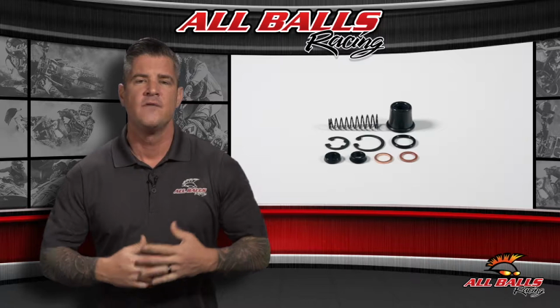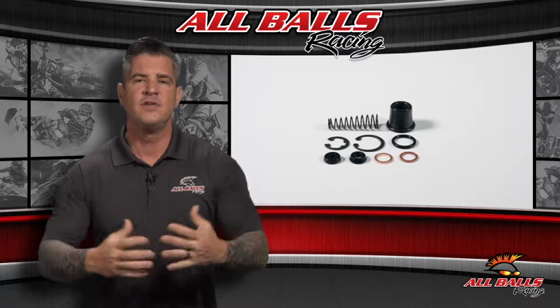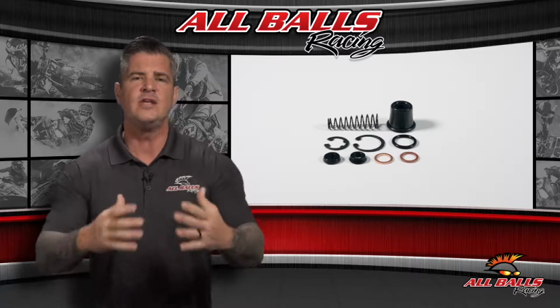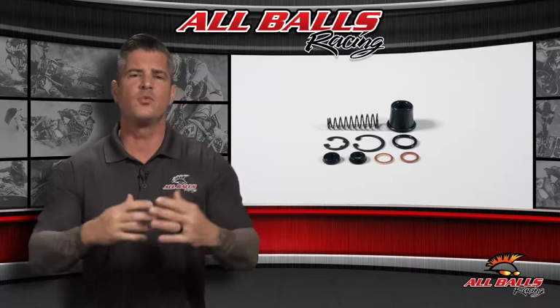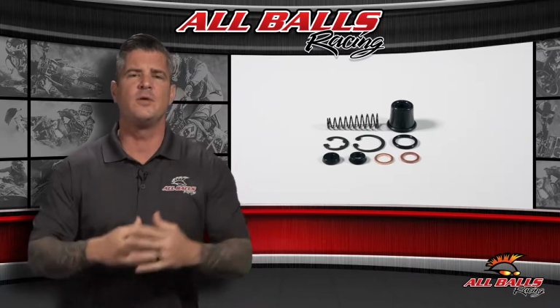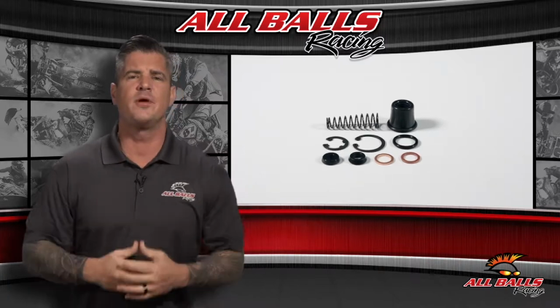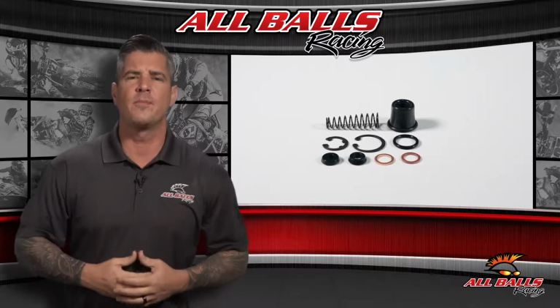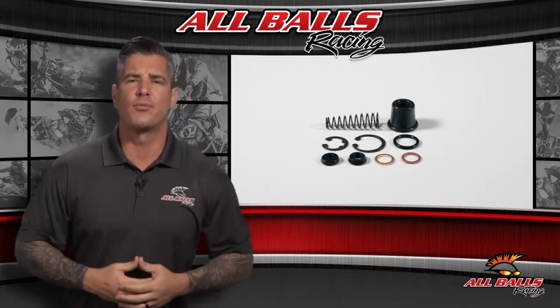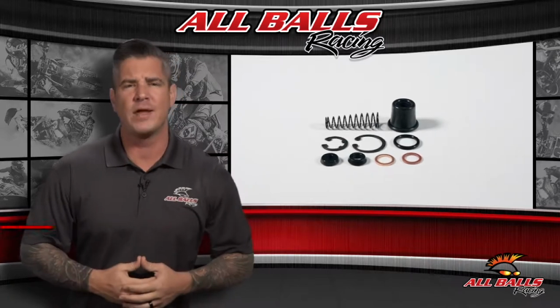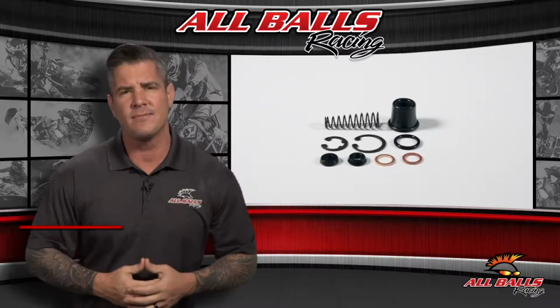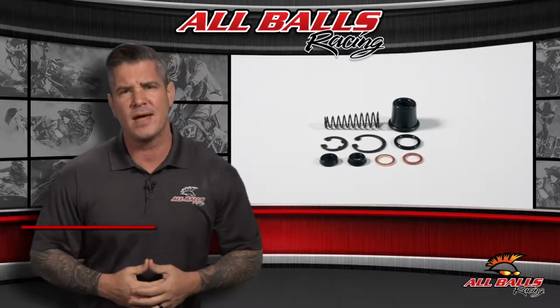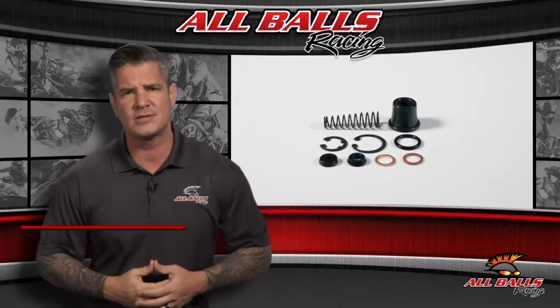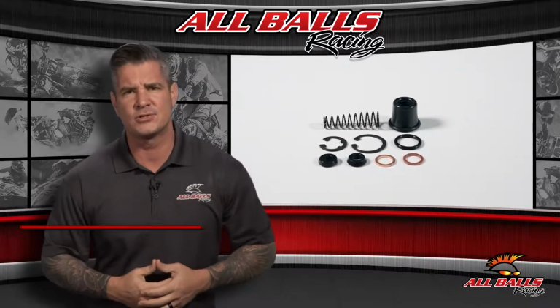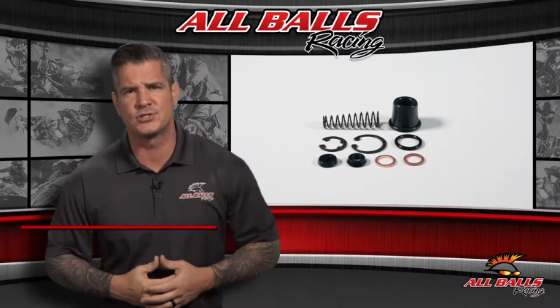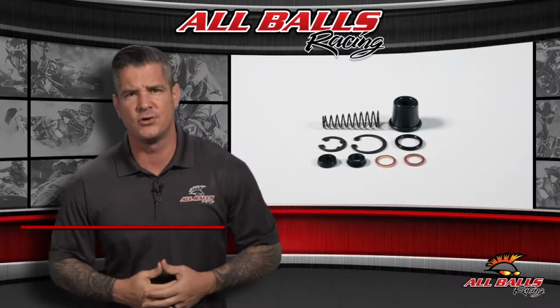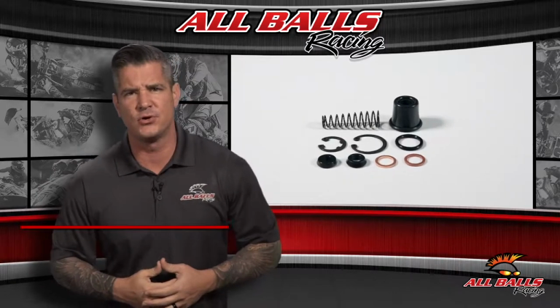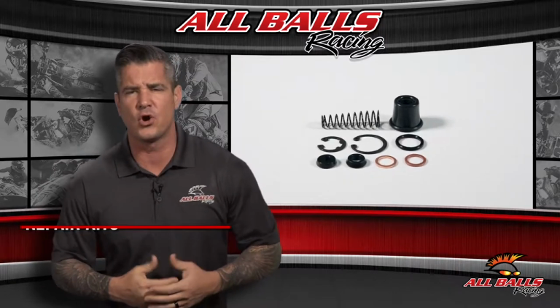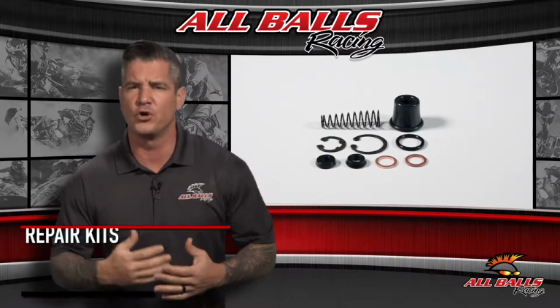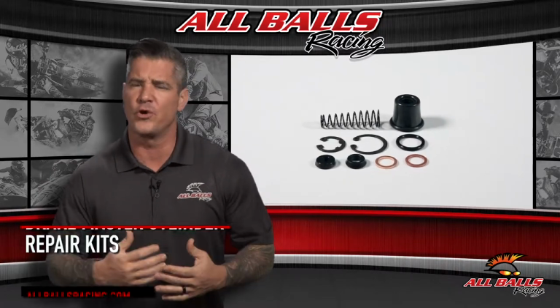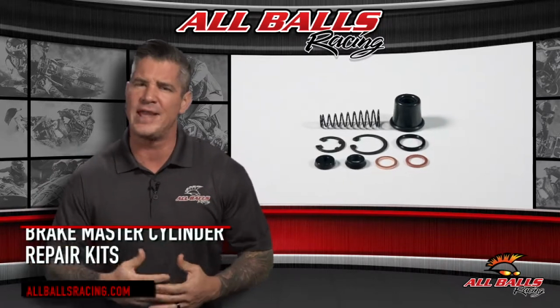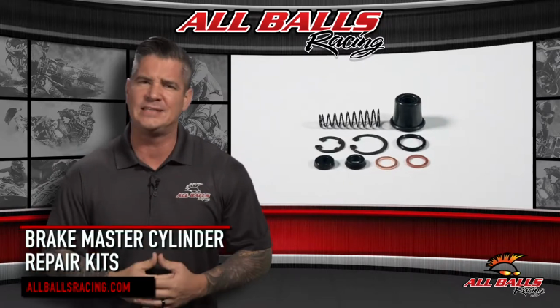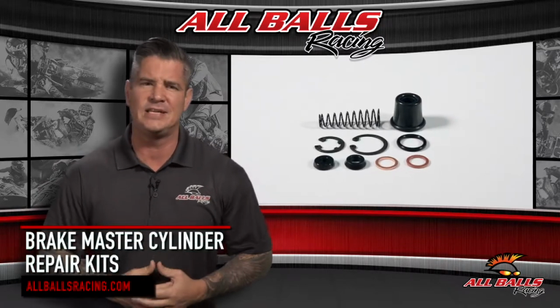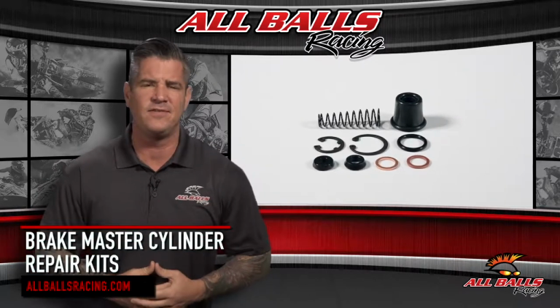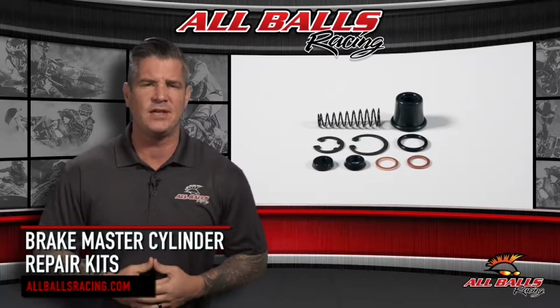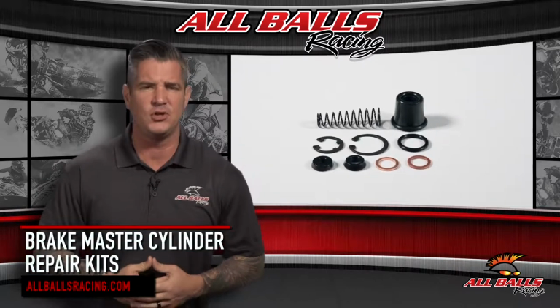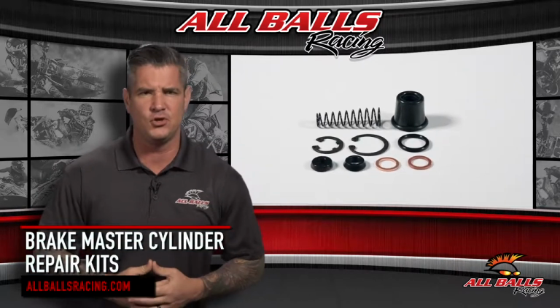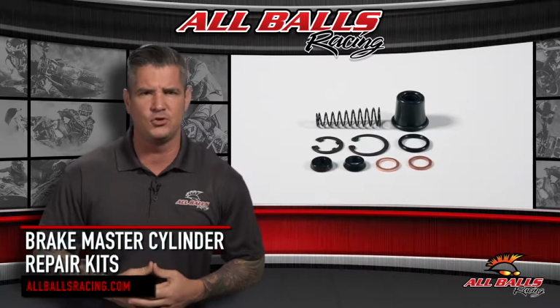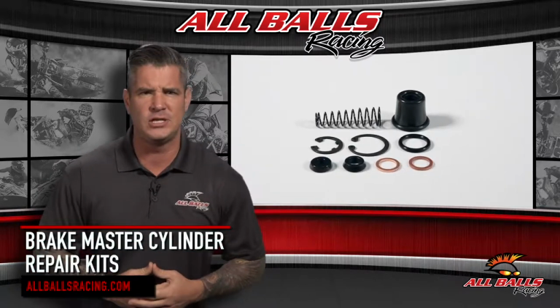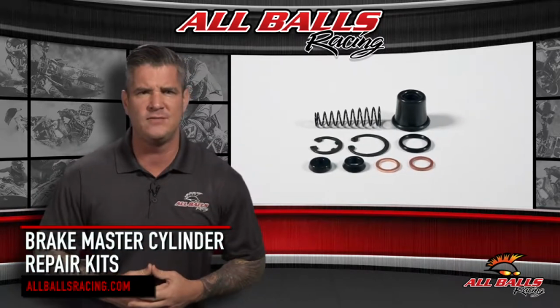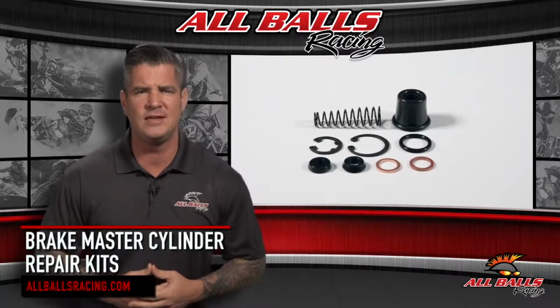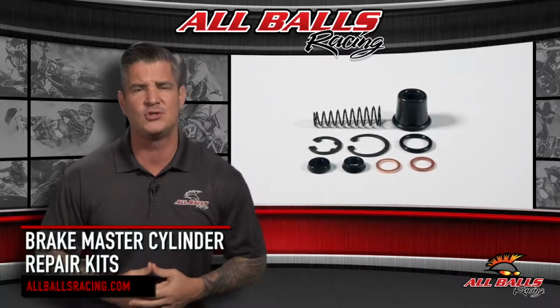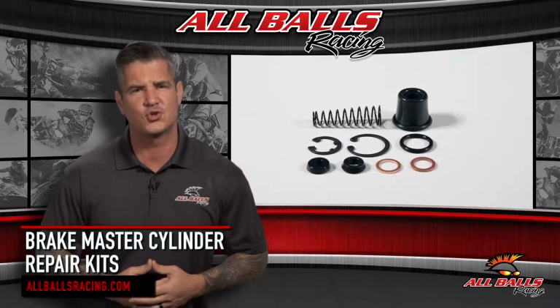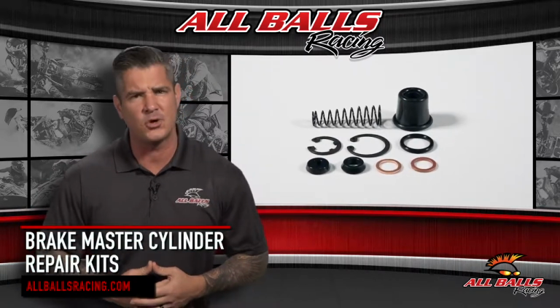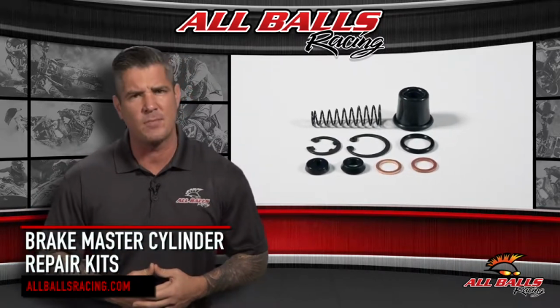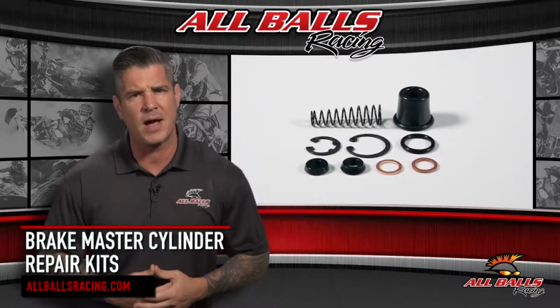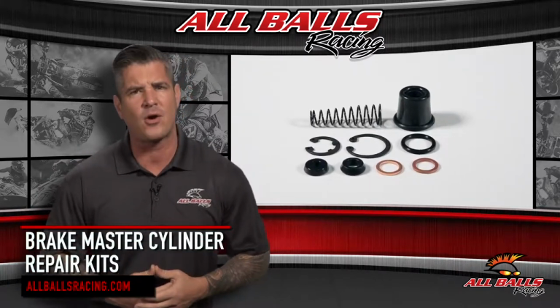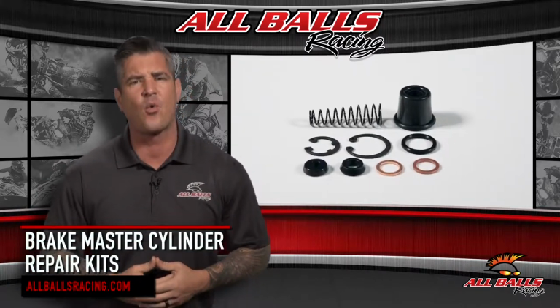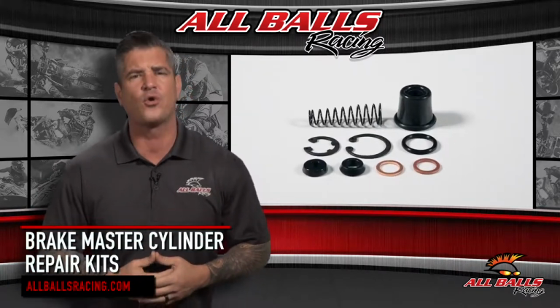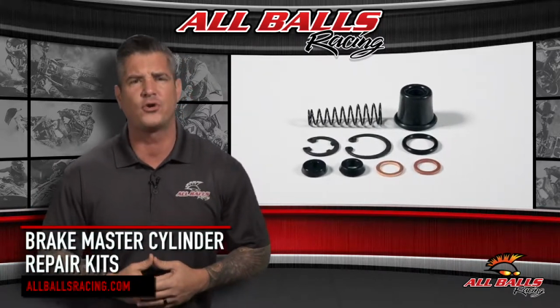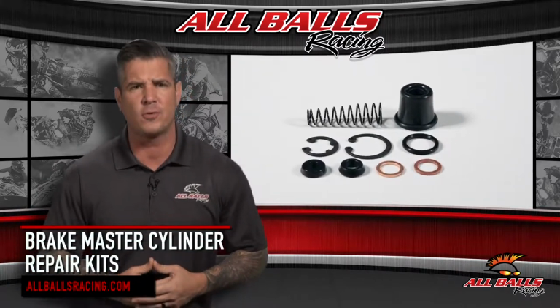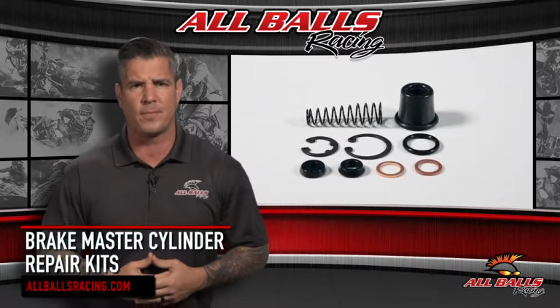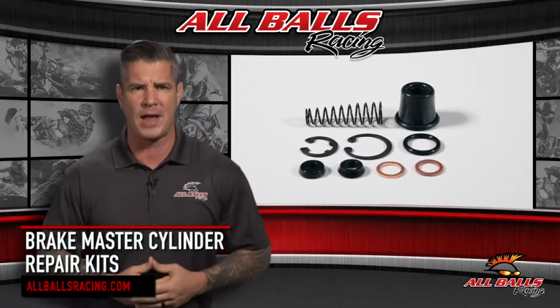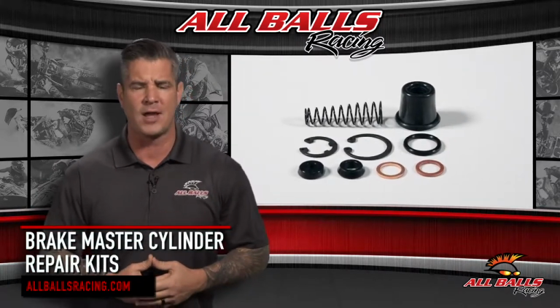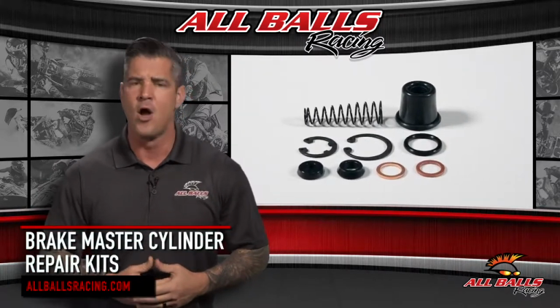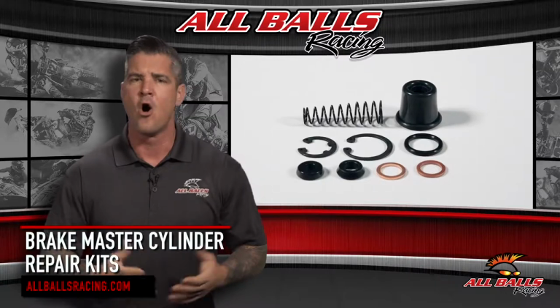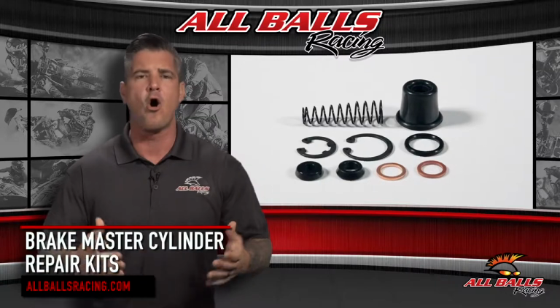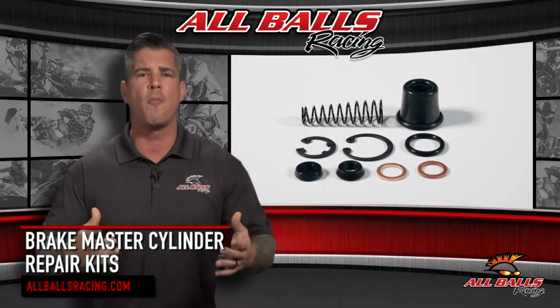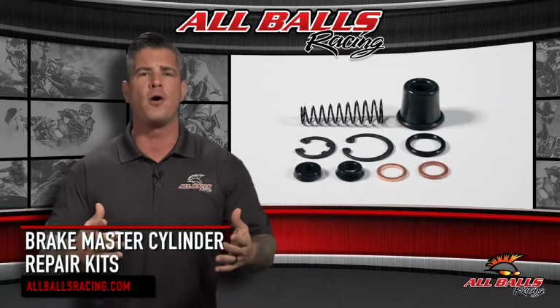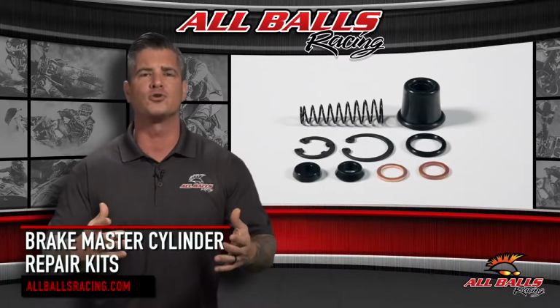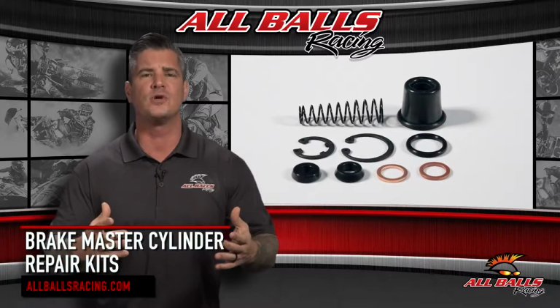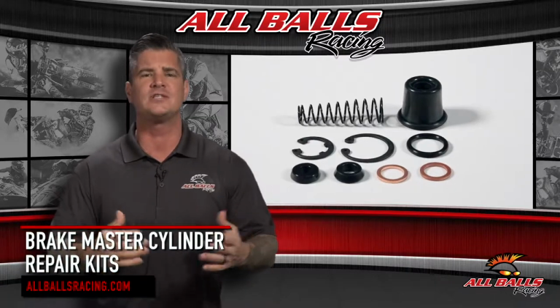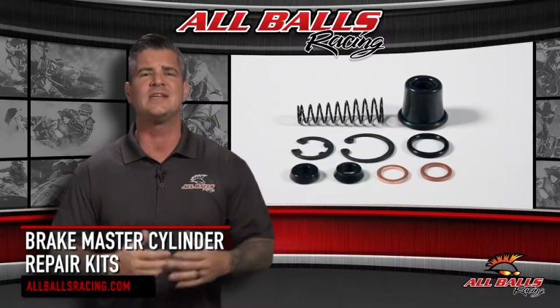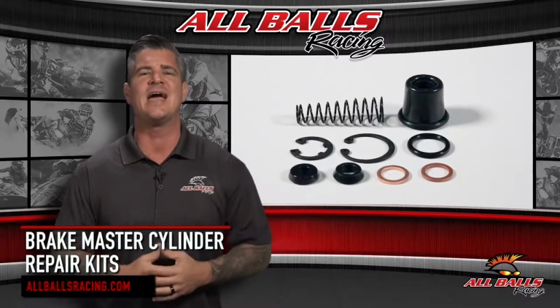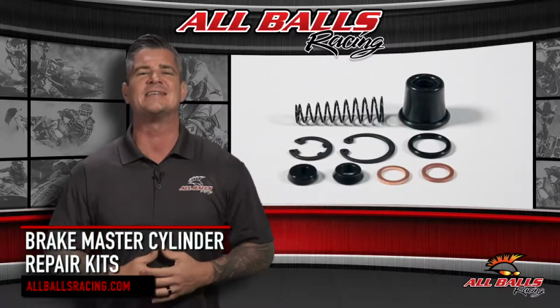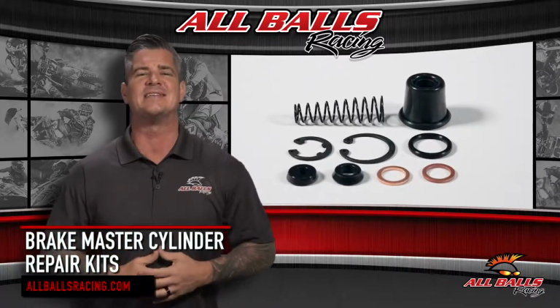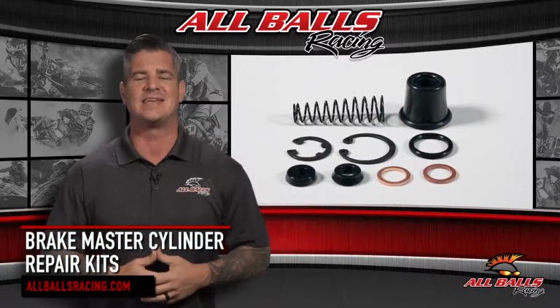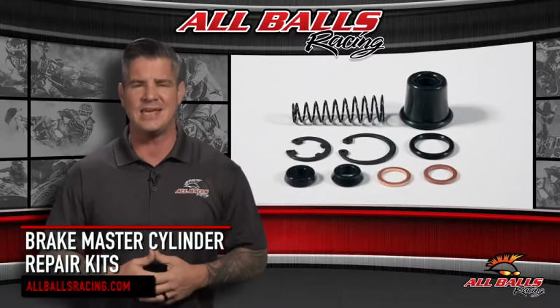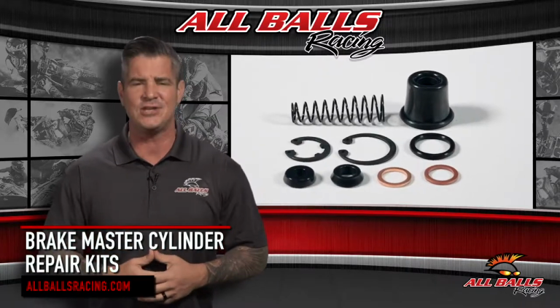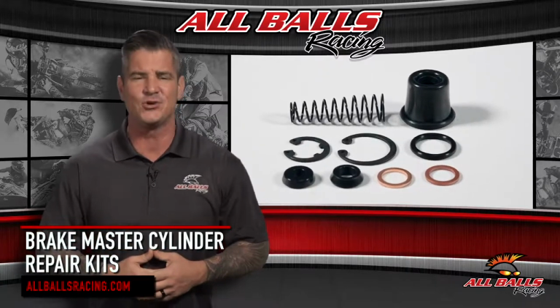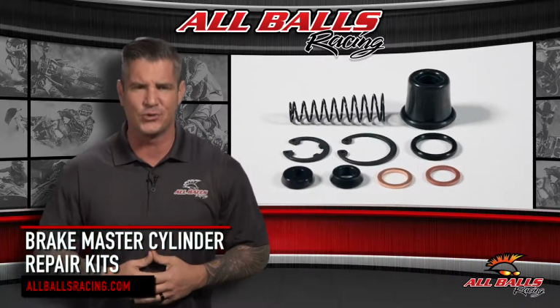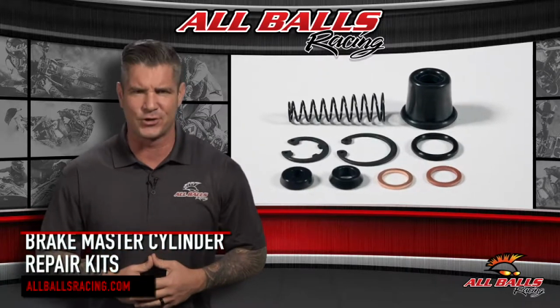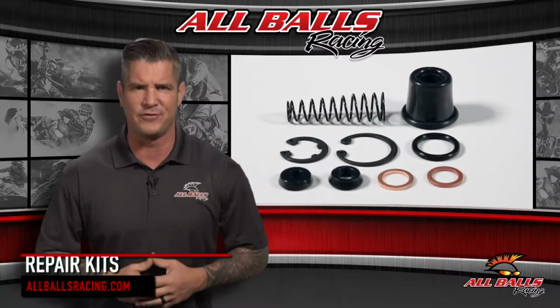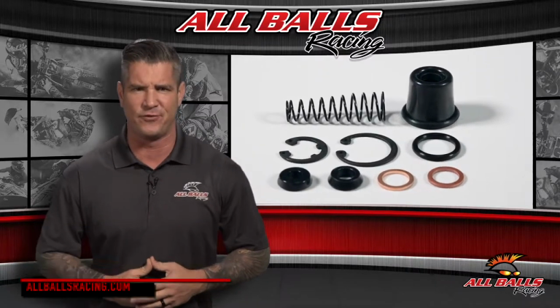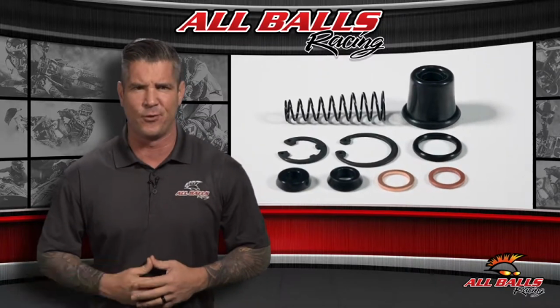You need to rebuild a brake master cylinder on your ATV, UTV, street bike, or dirt bike. All Balls Racing has the kit you're looking for.